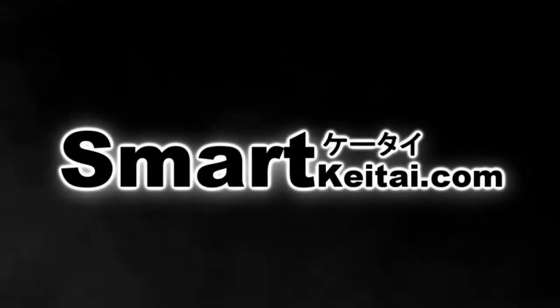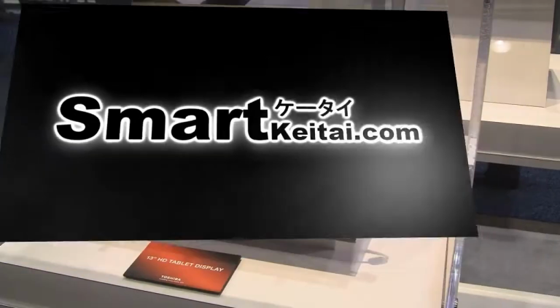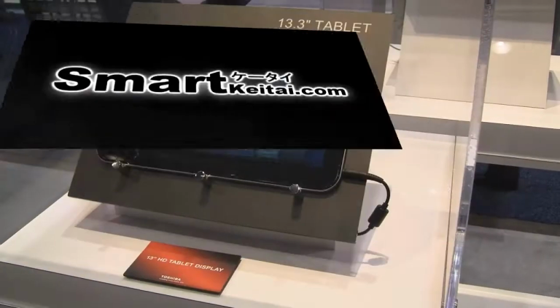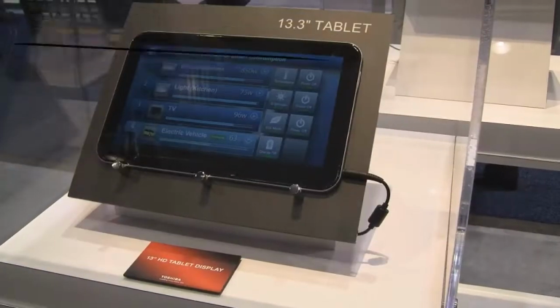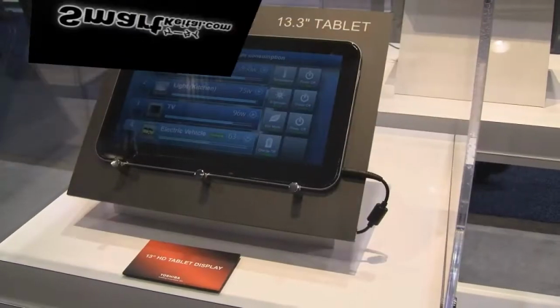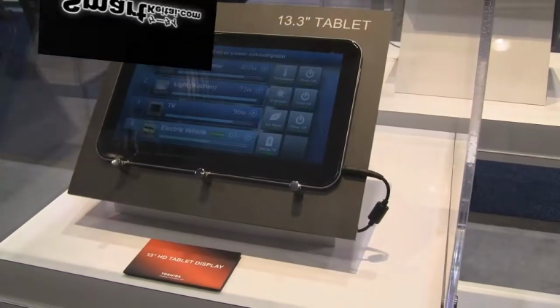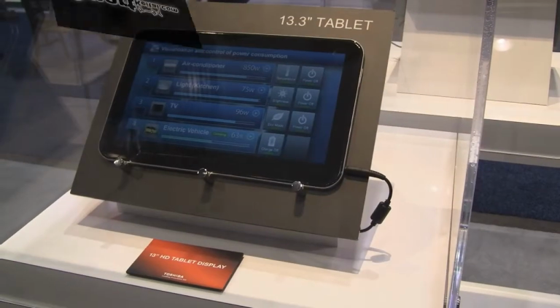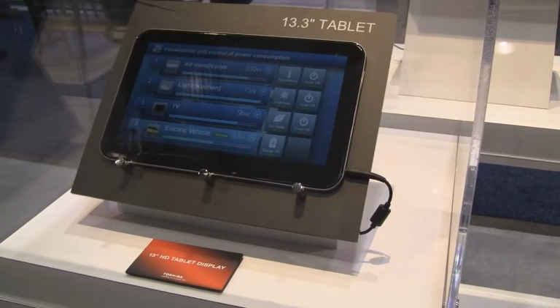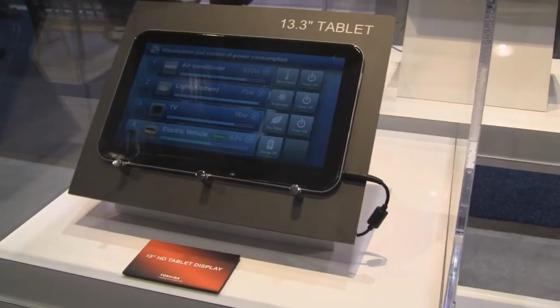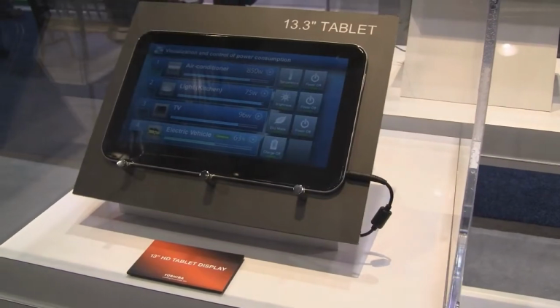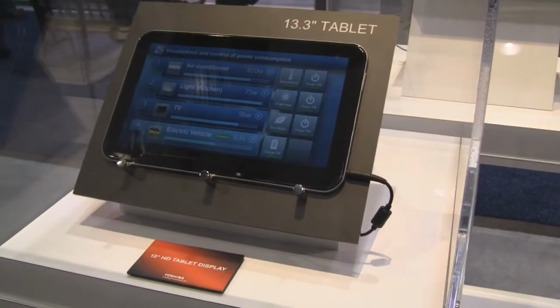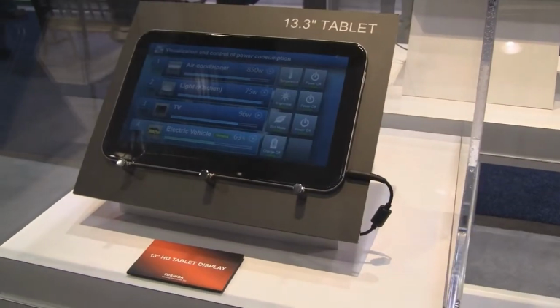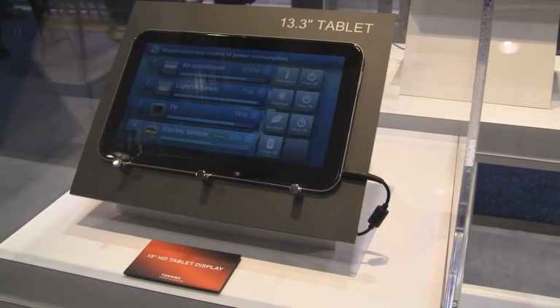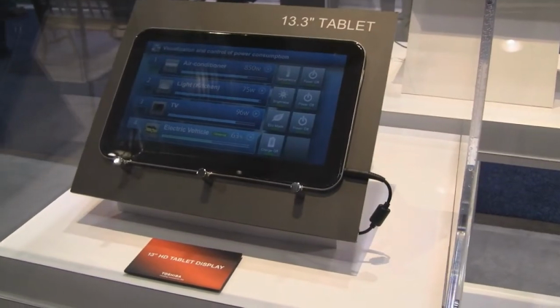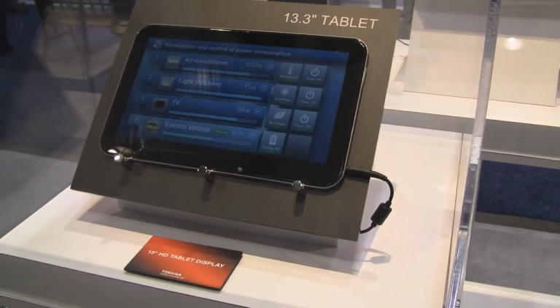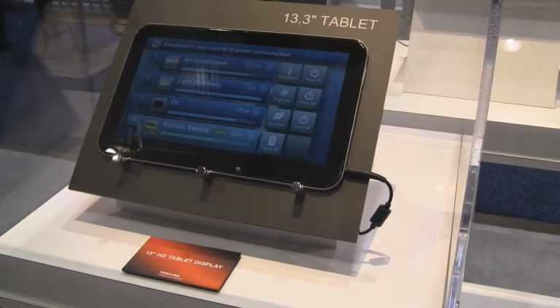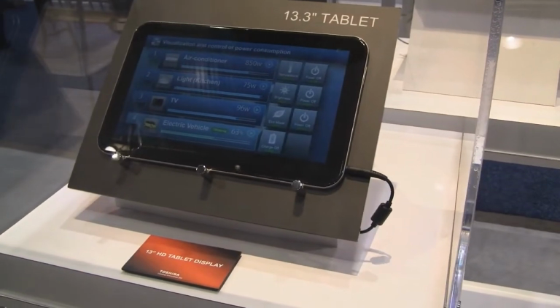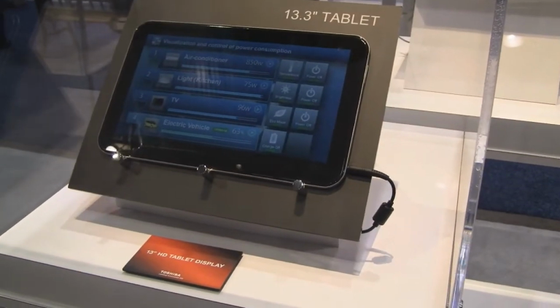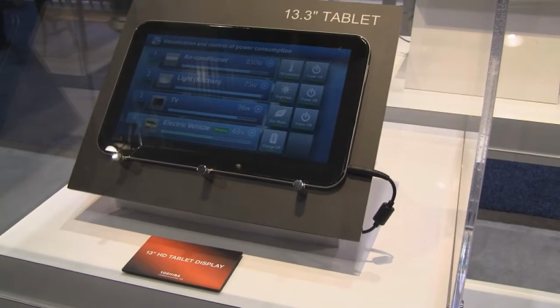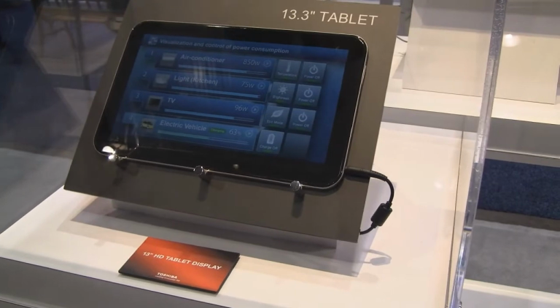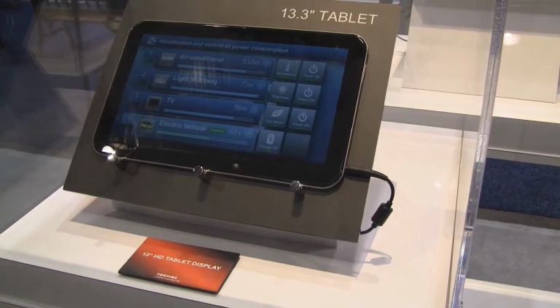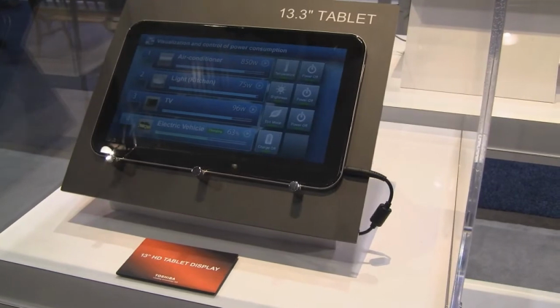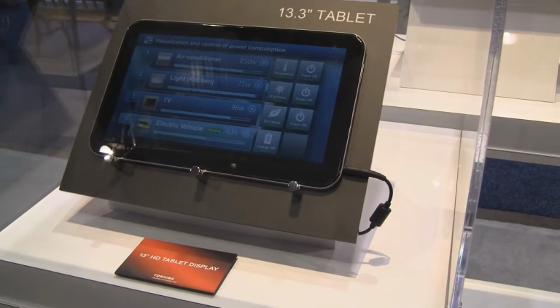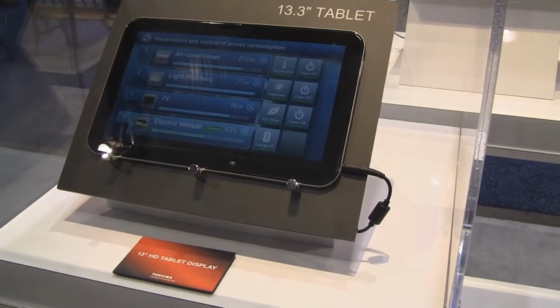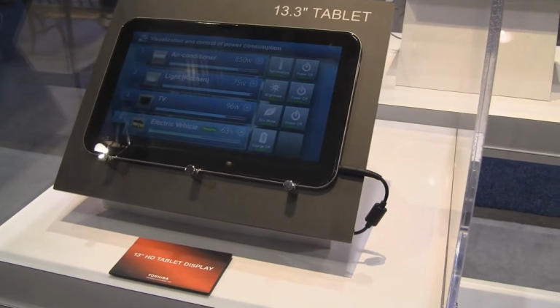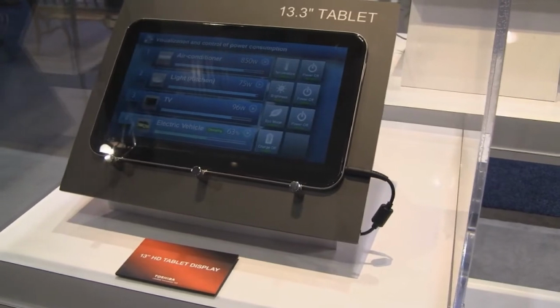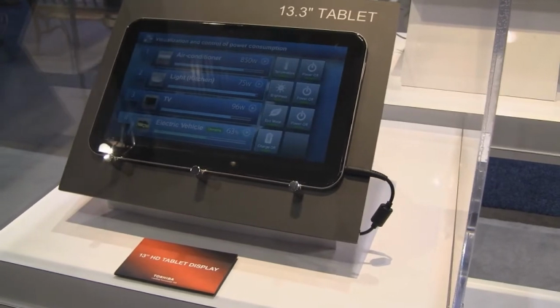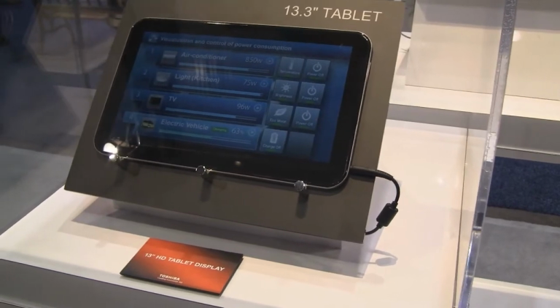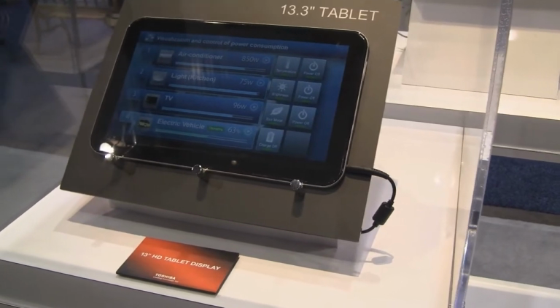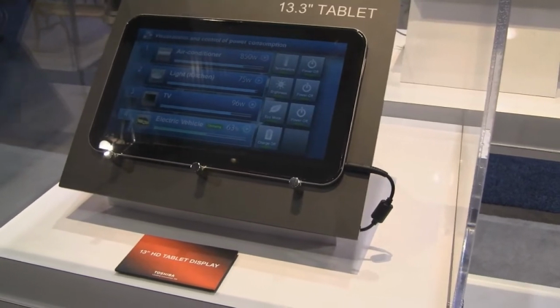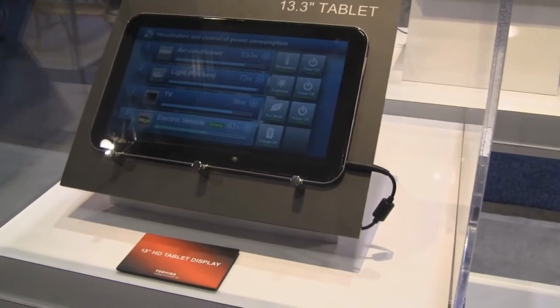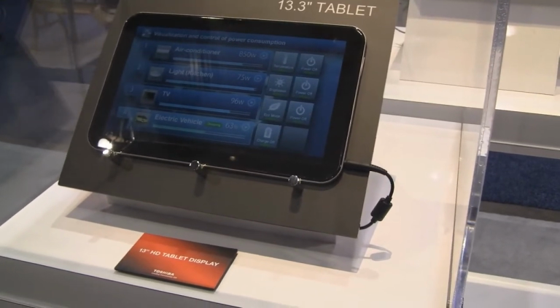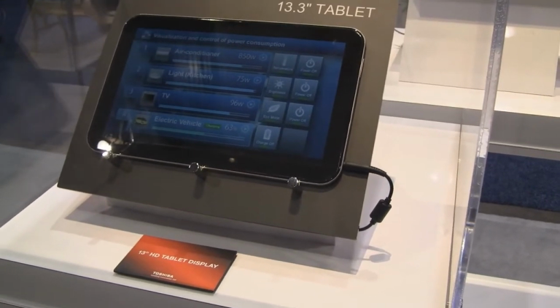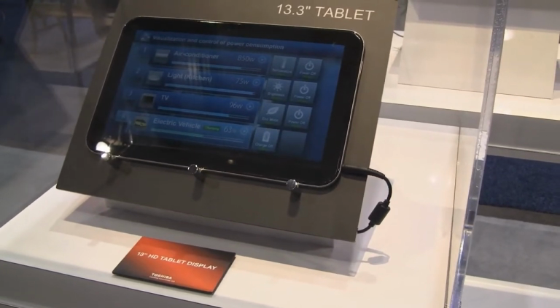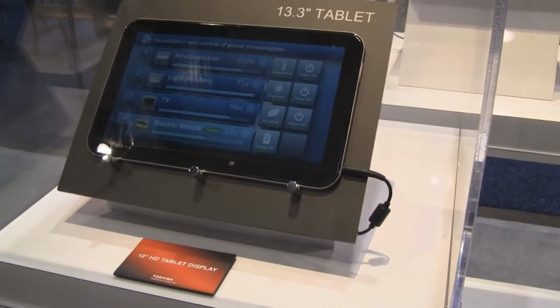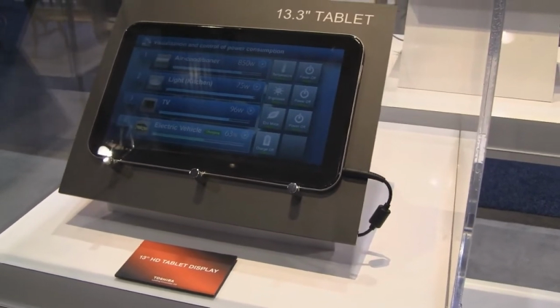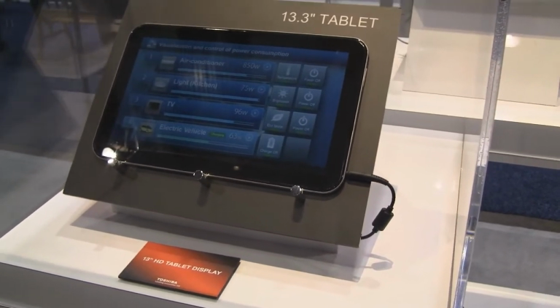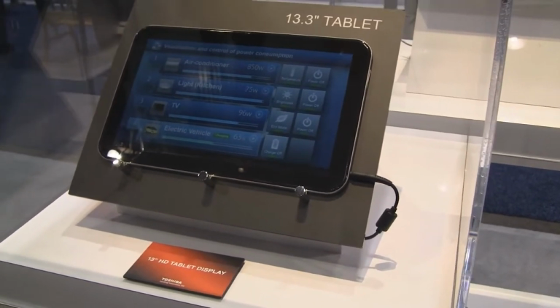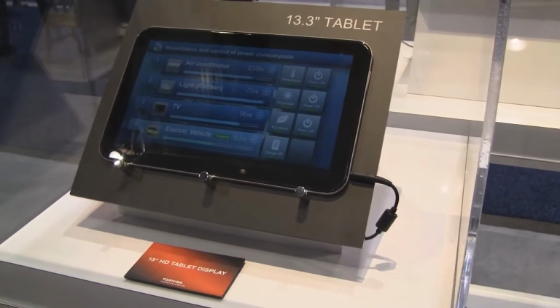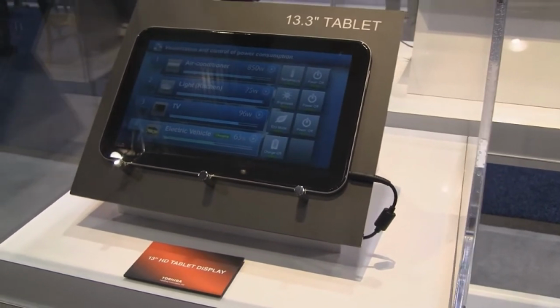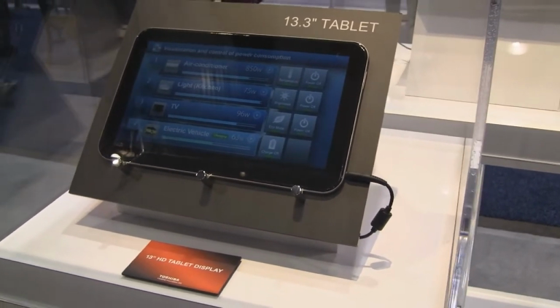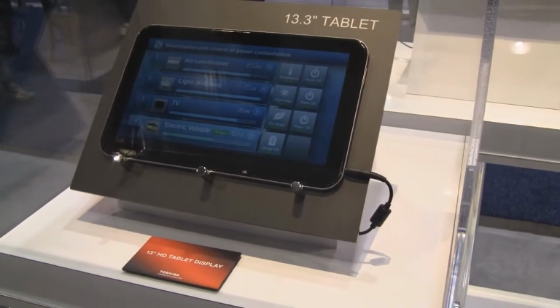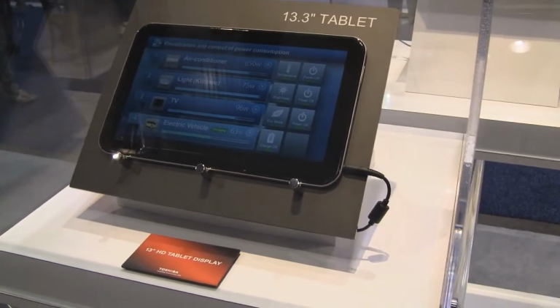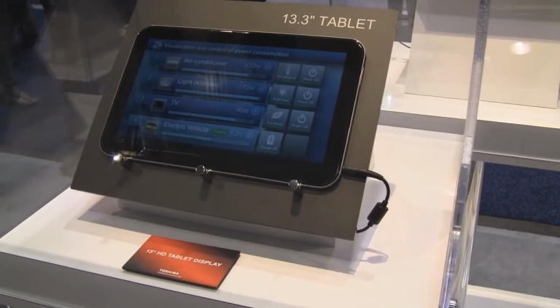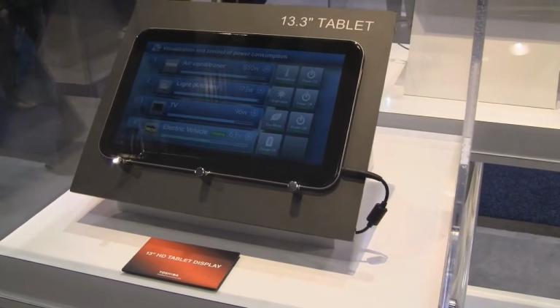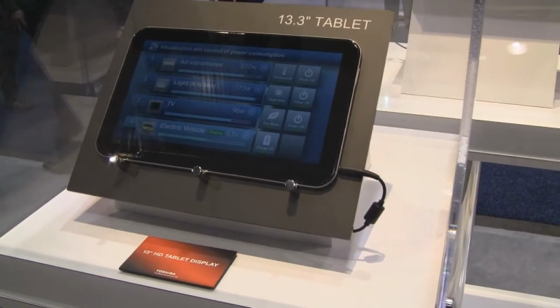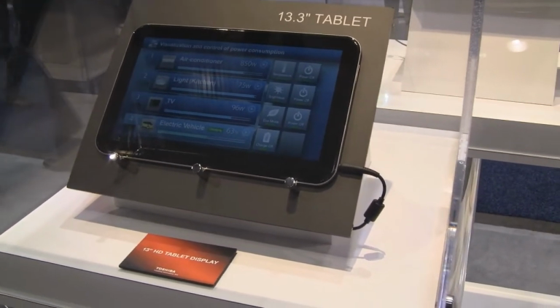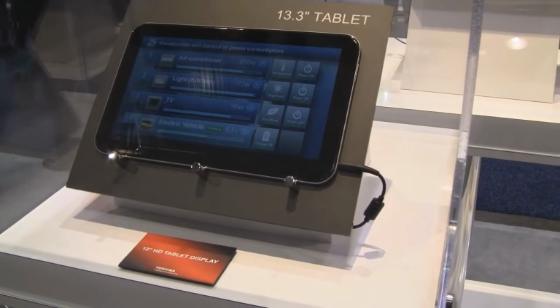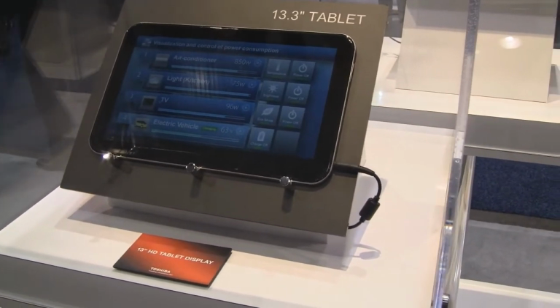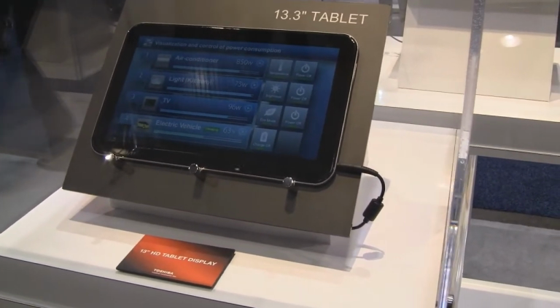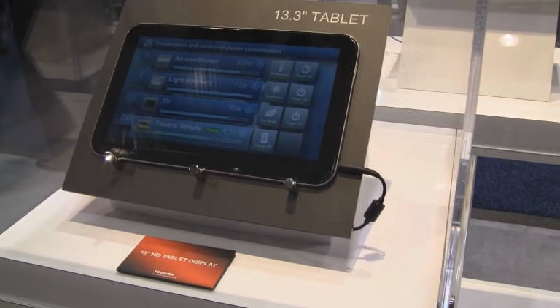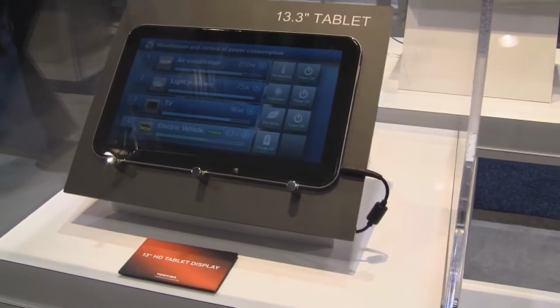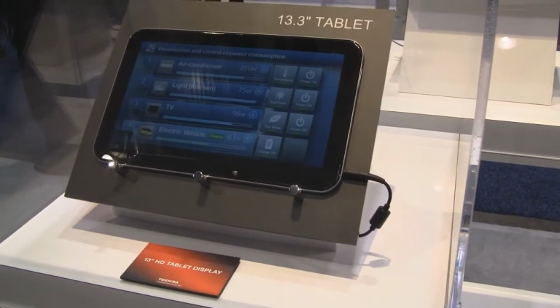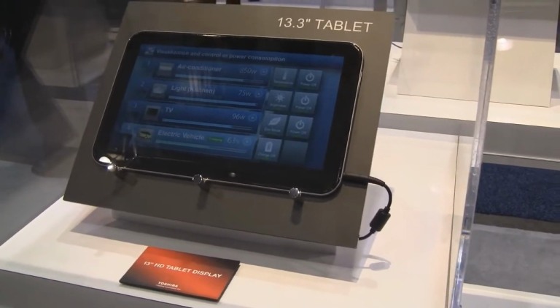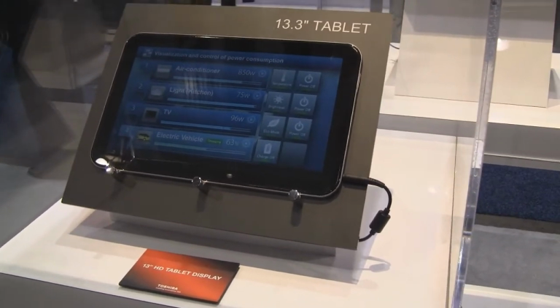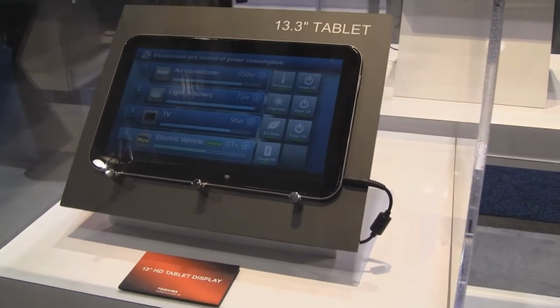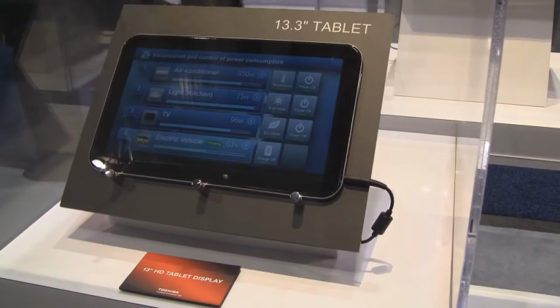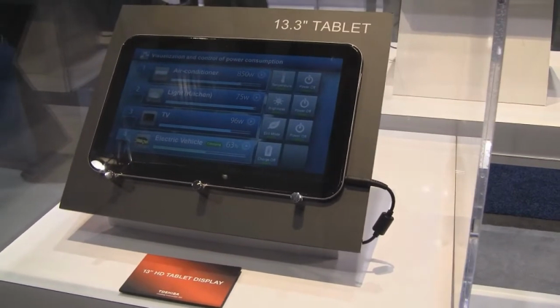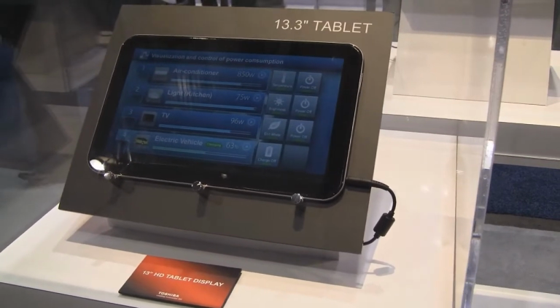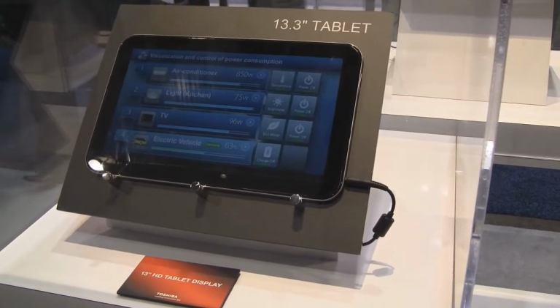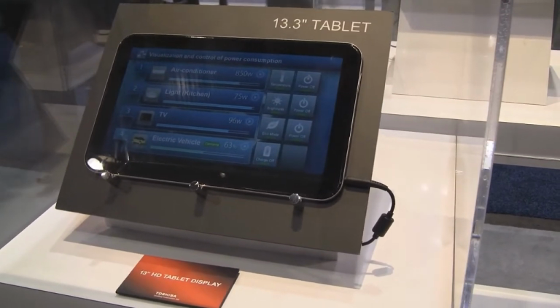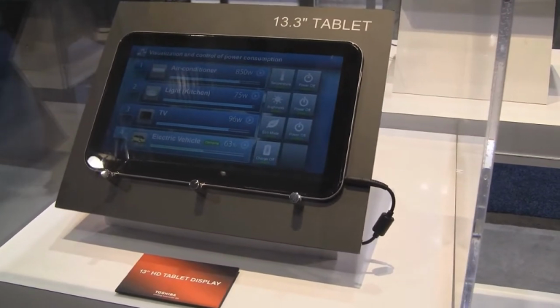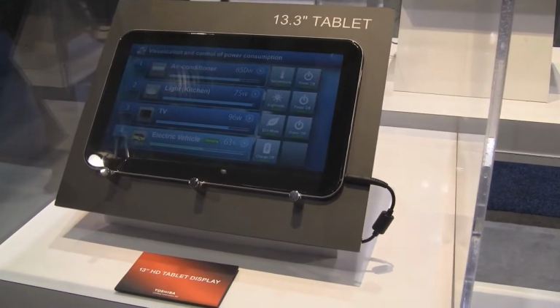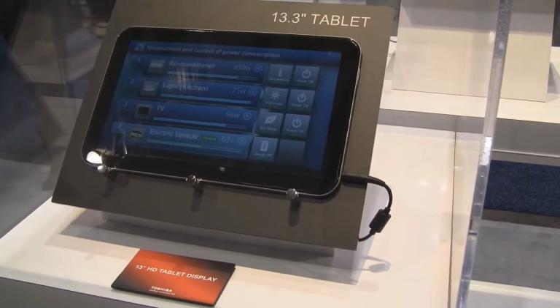Hey guys, it's CJ from SmartKita.com. We're over here at Toshiba's booth still checking out some of their prototype devices.